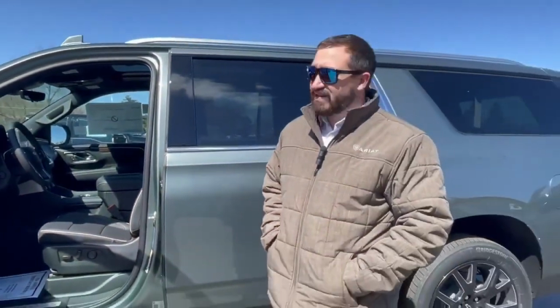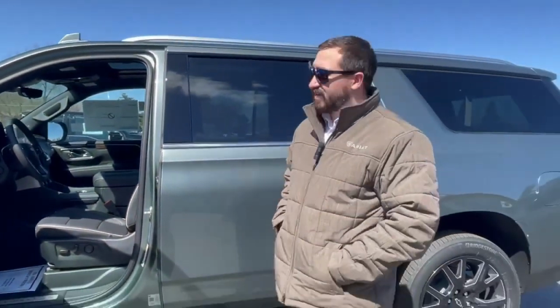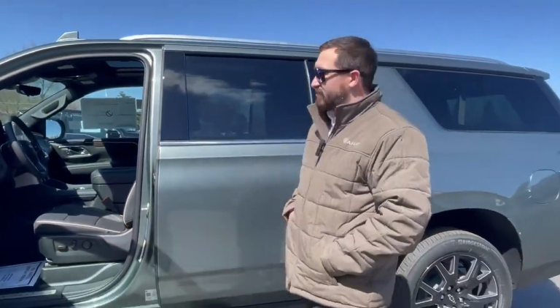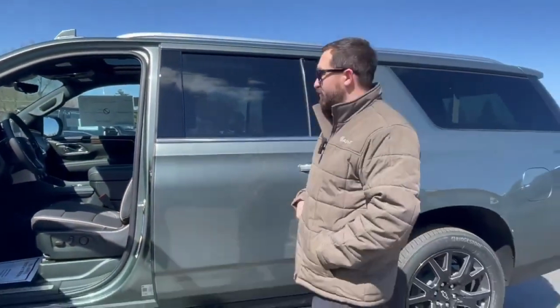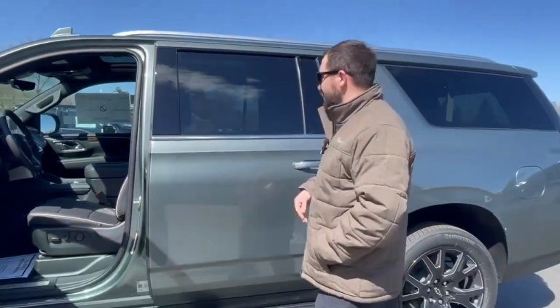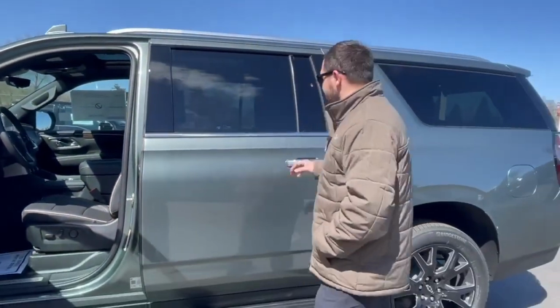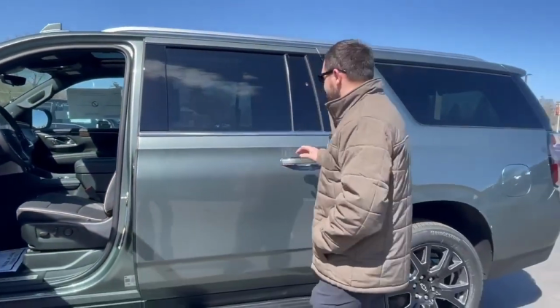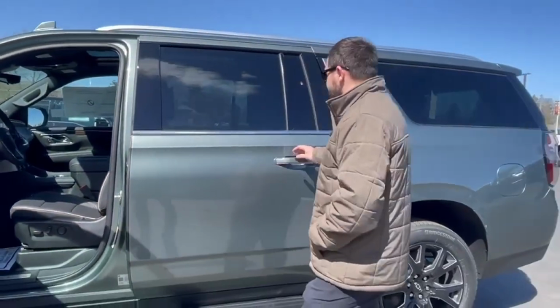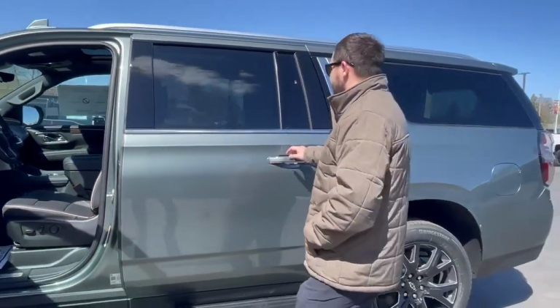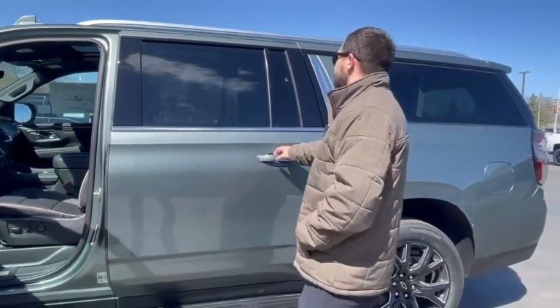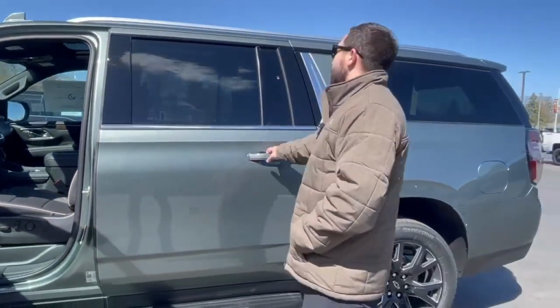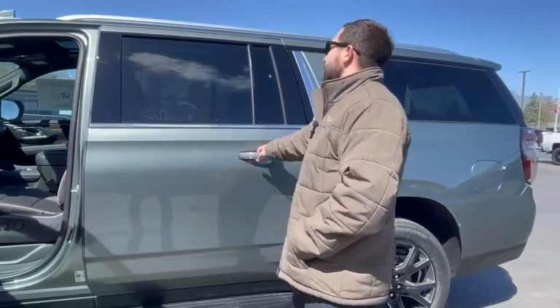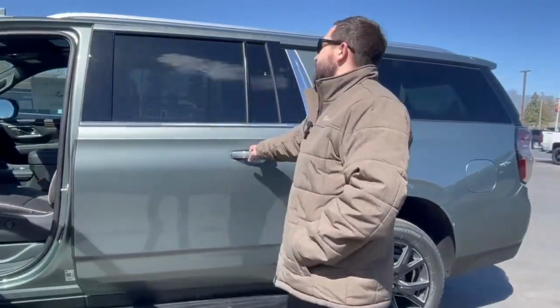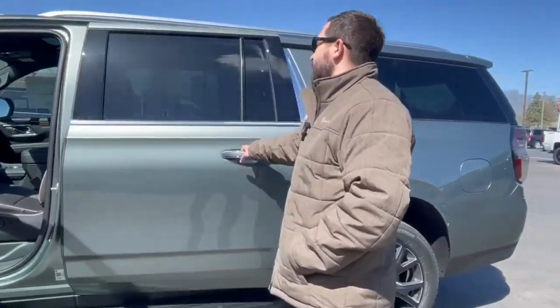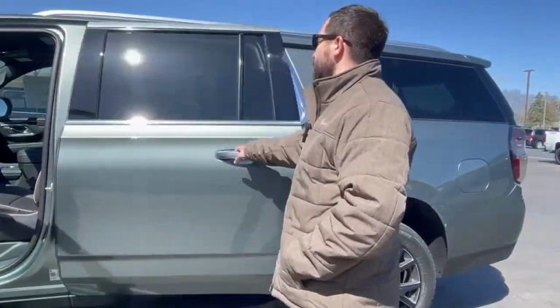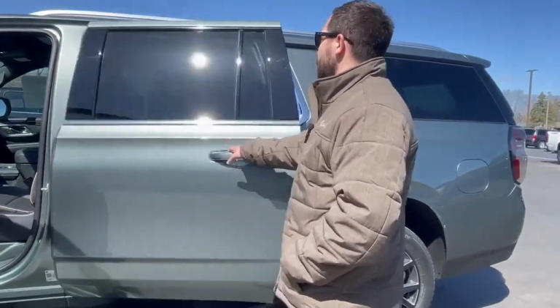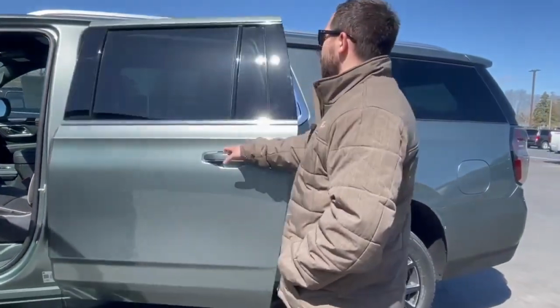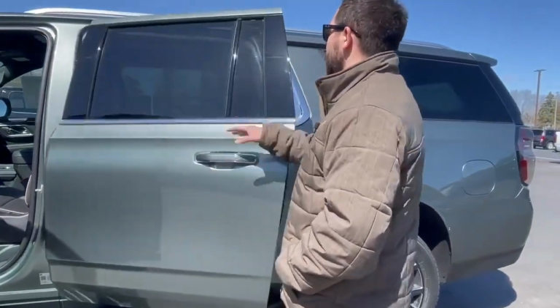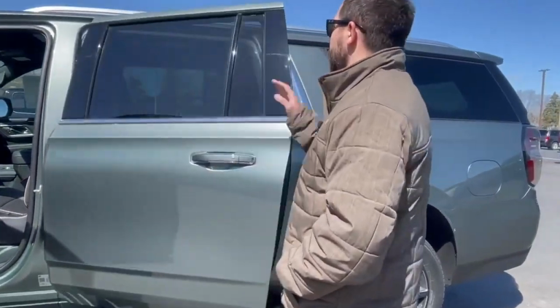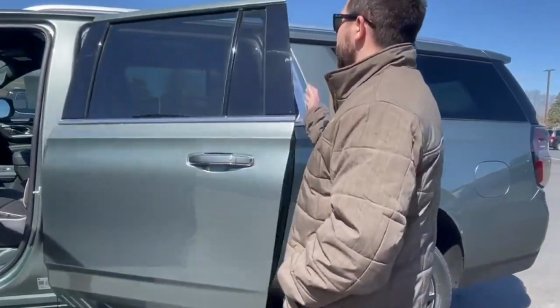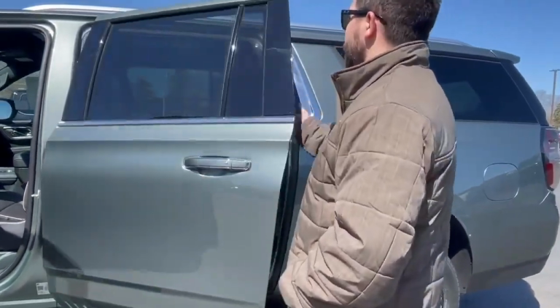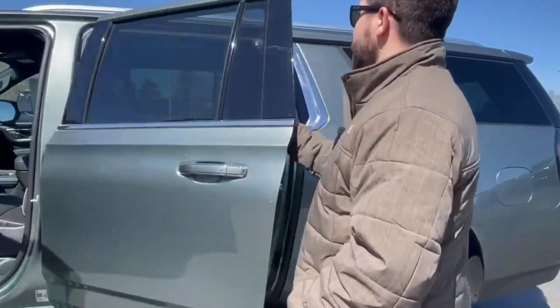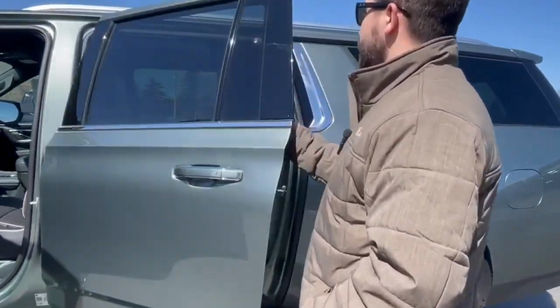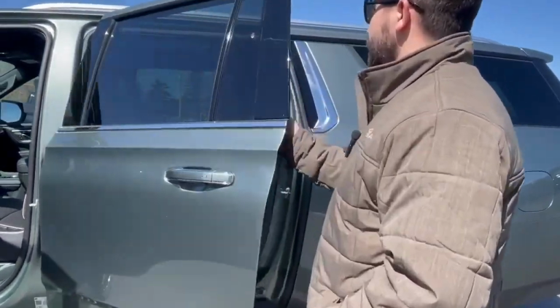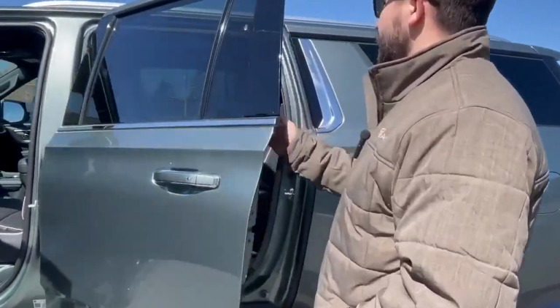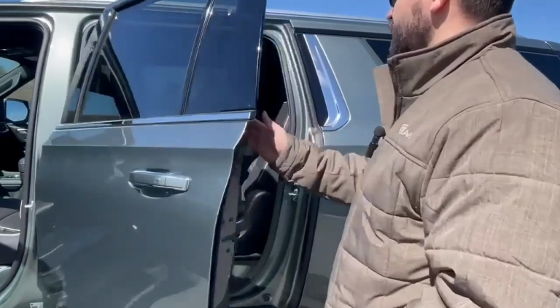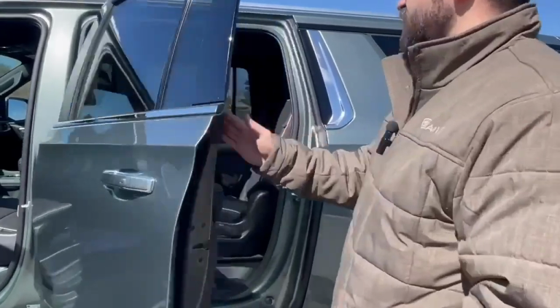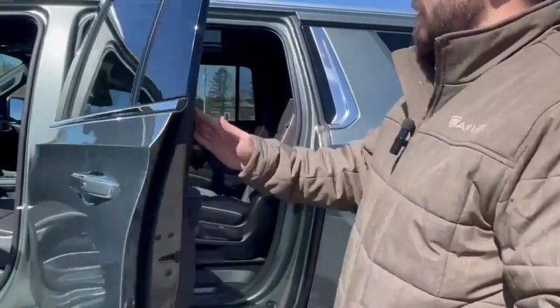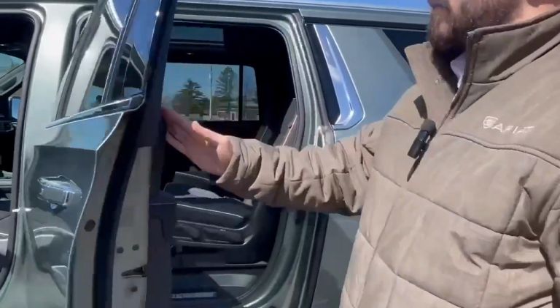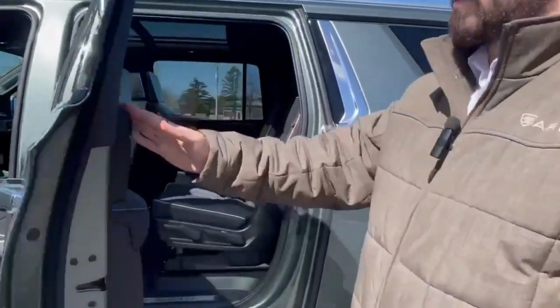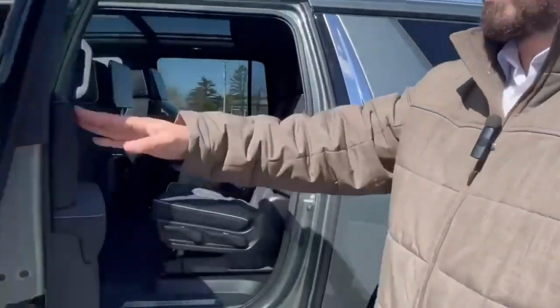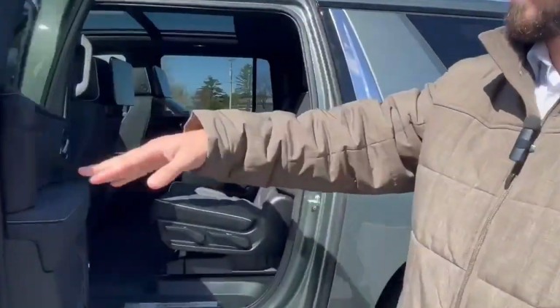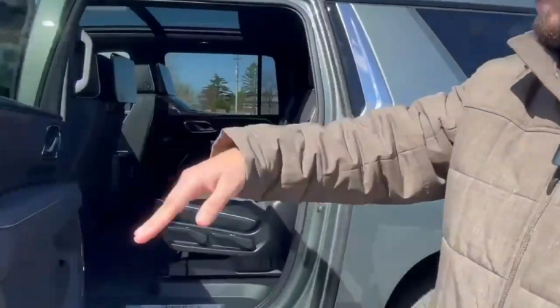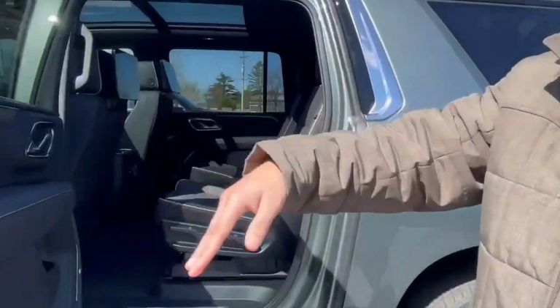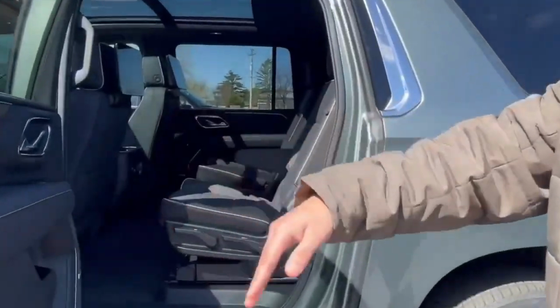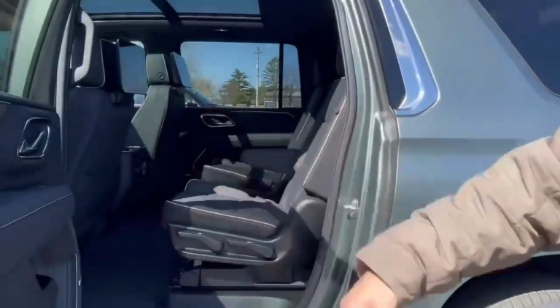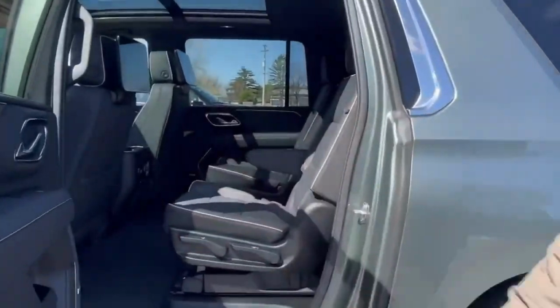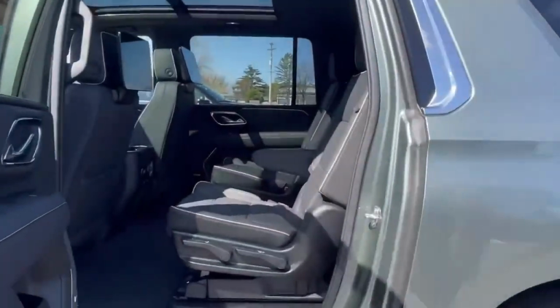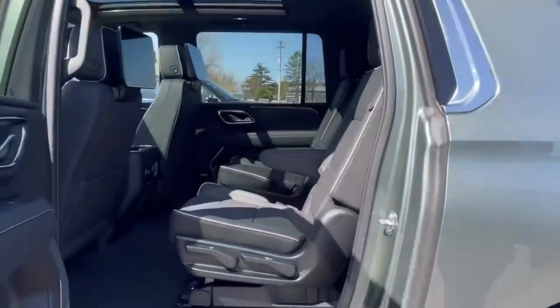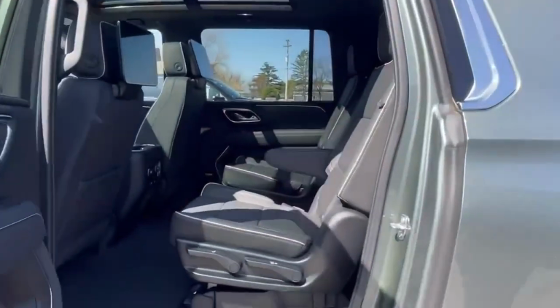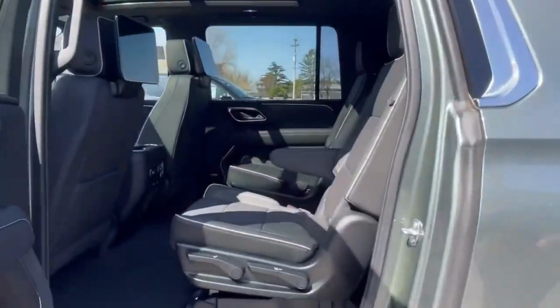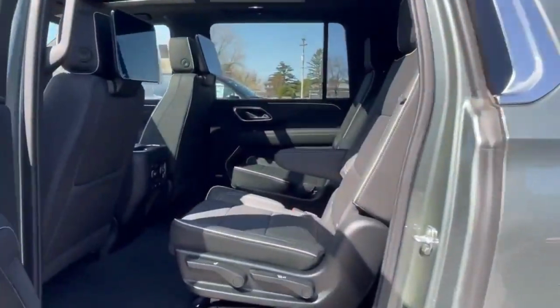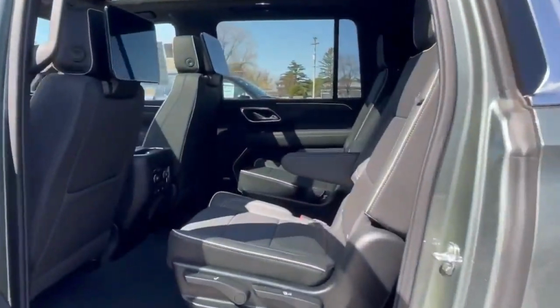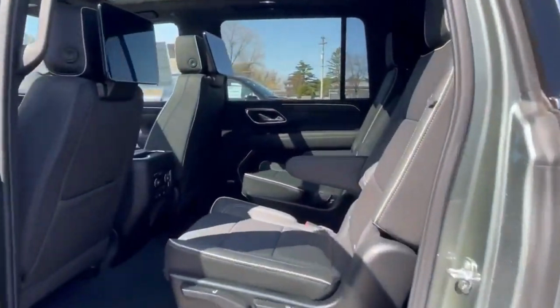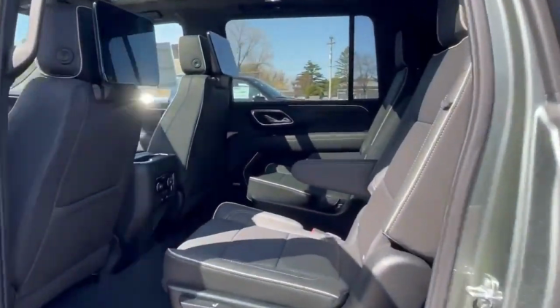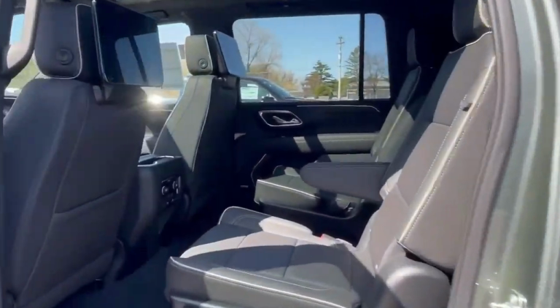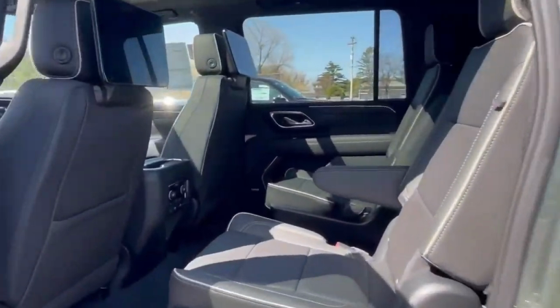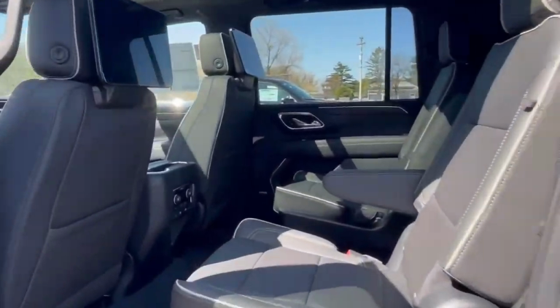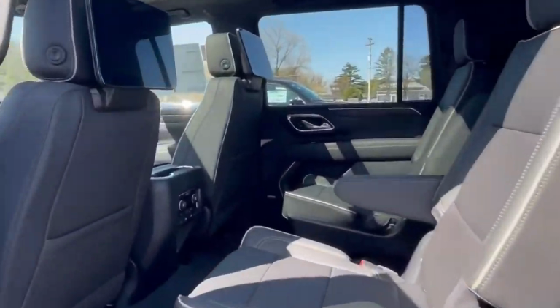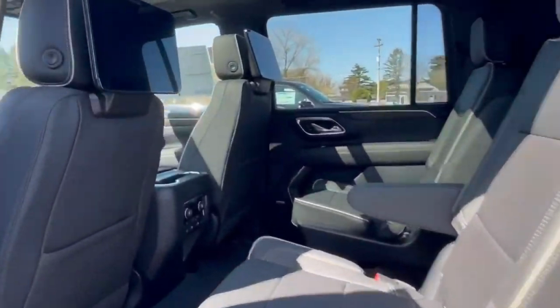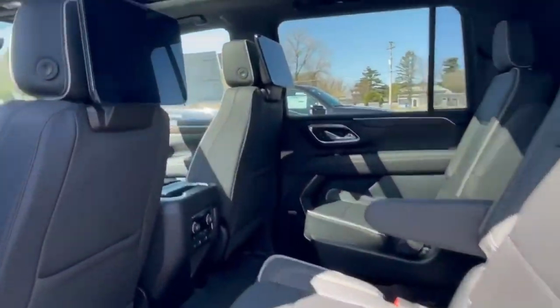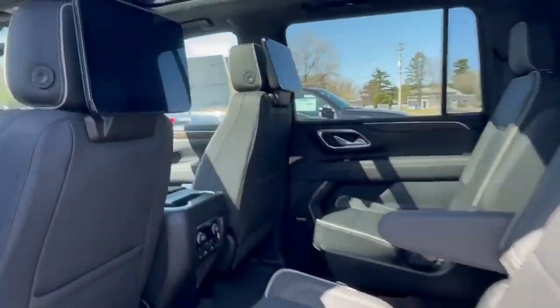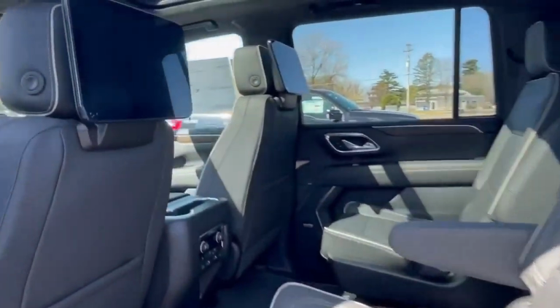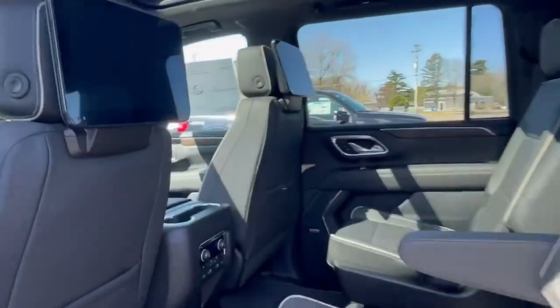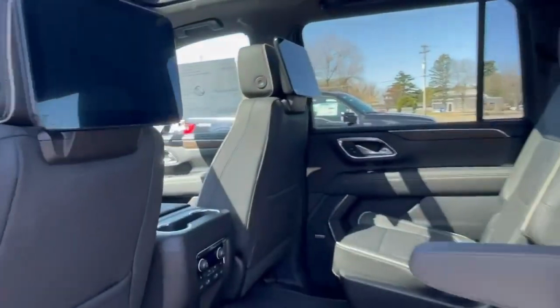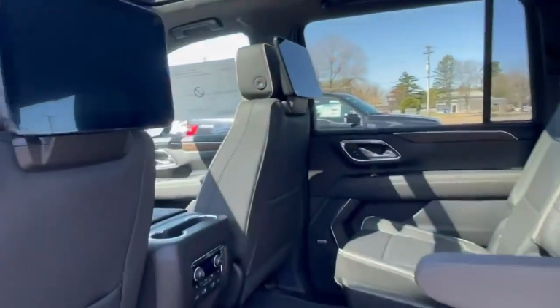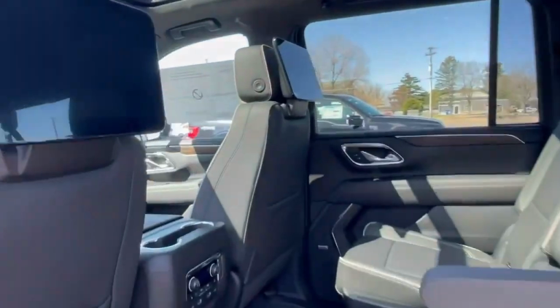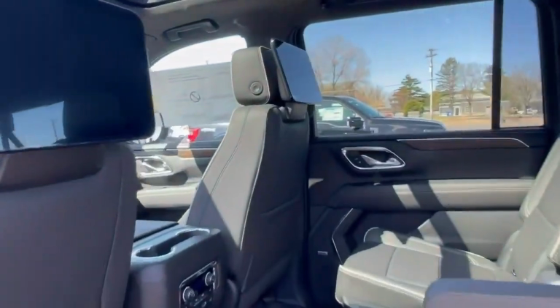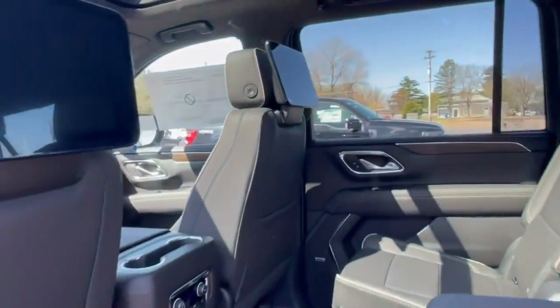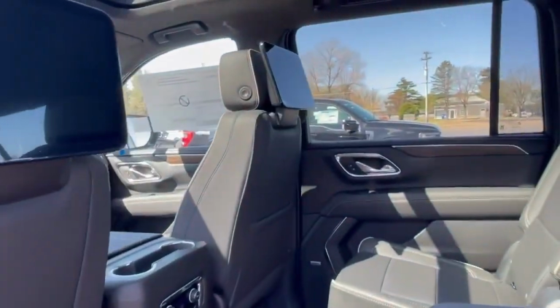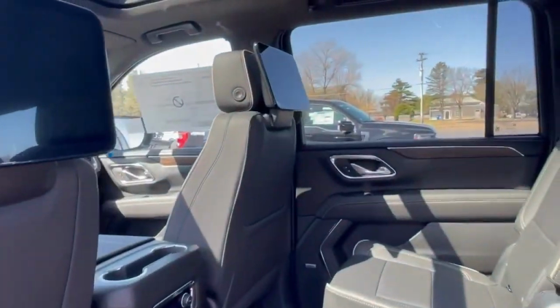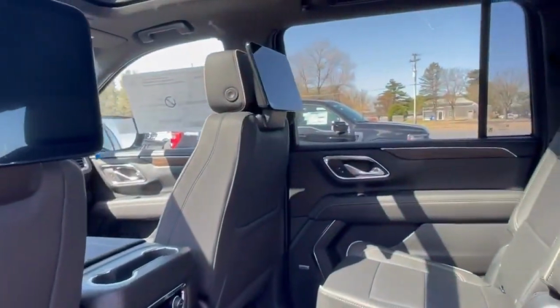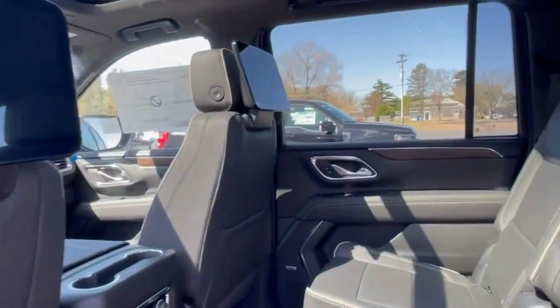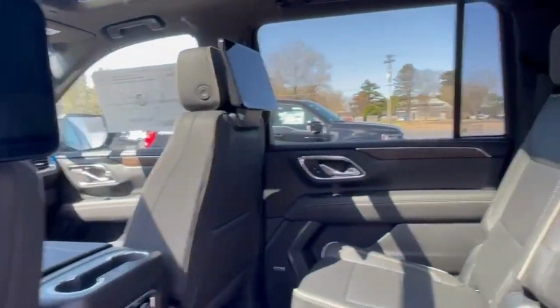Let's go ahead and take a look in the second row here quick. This is also going to come with heated second row, also with rear entertainment.